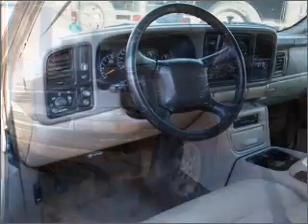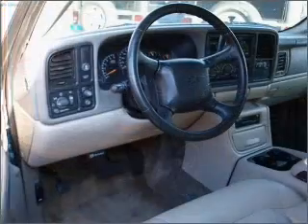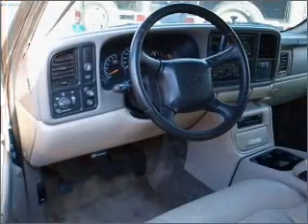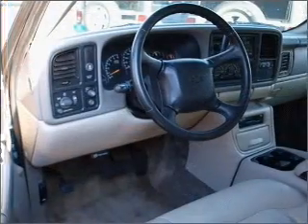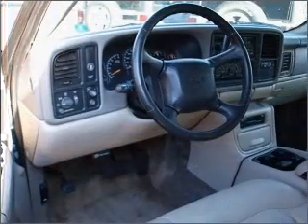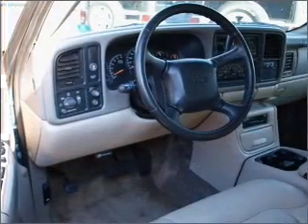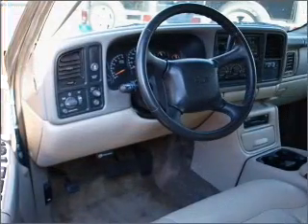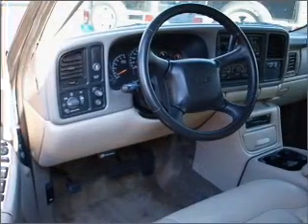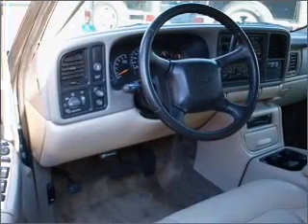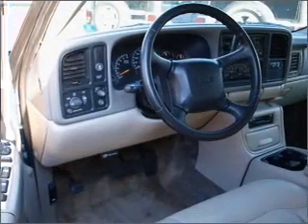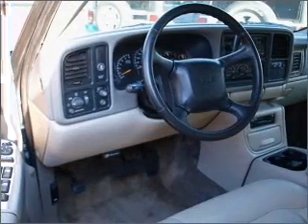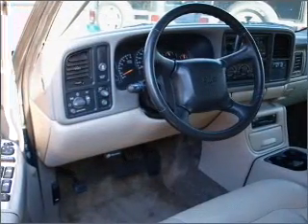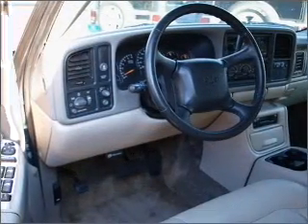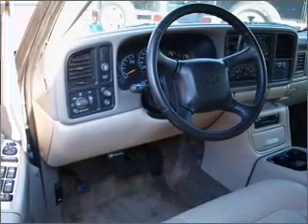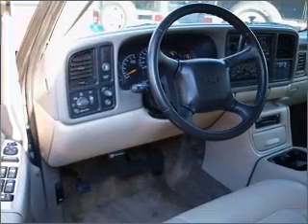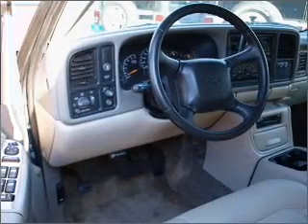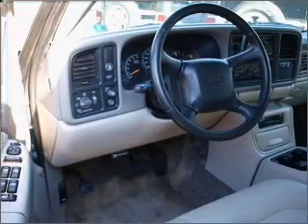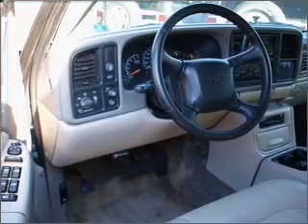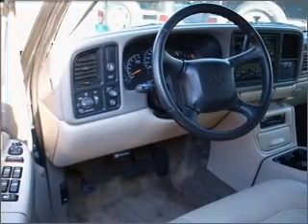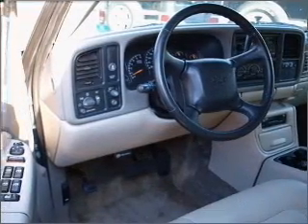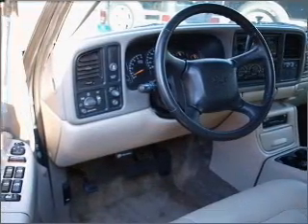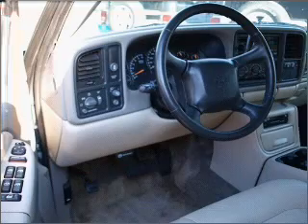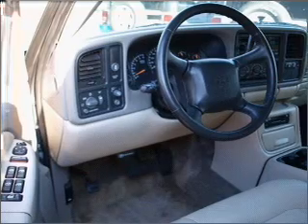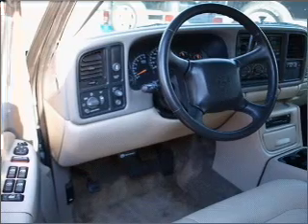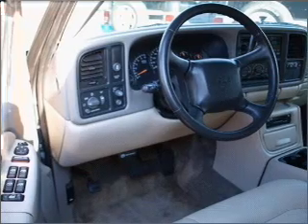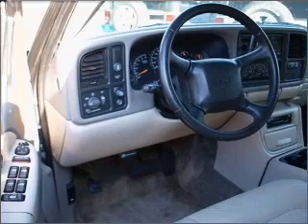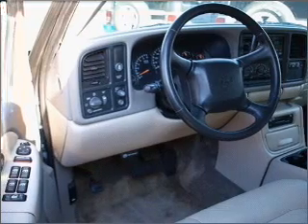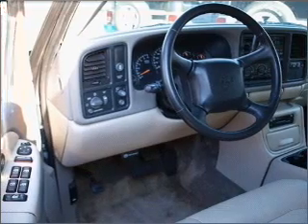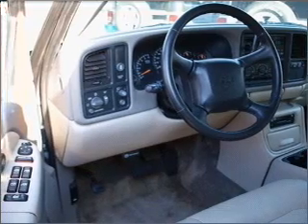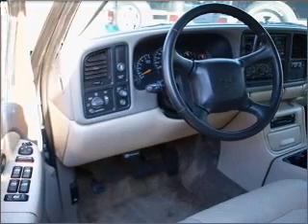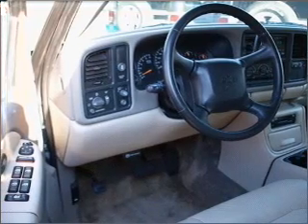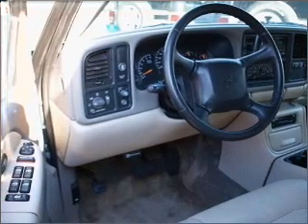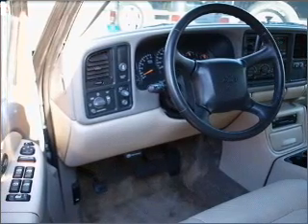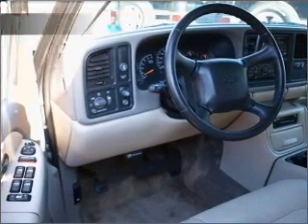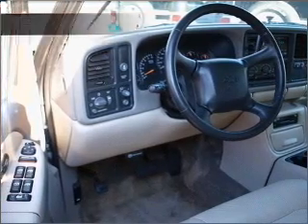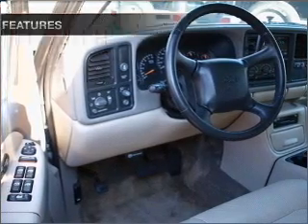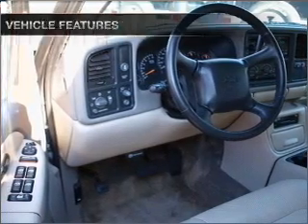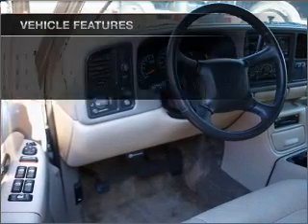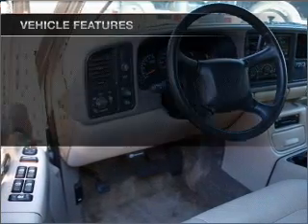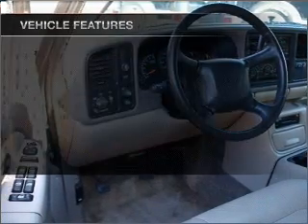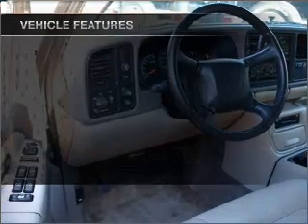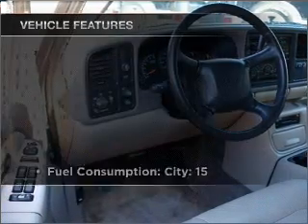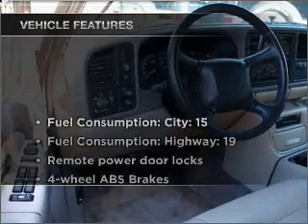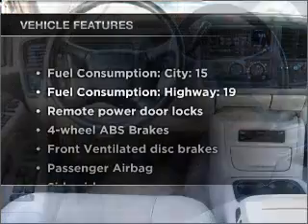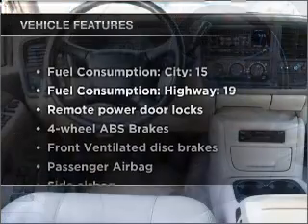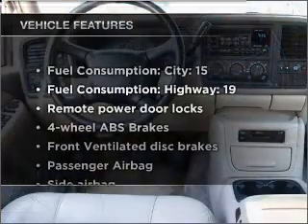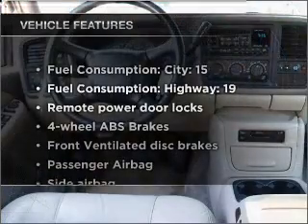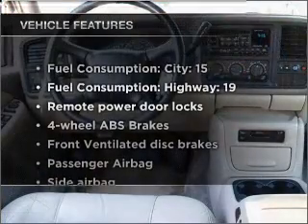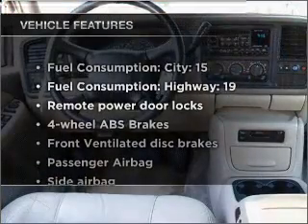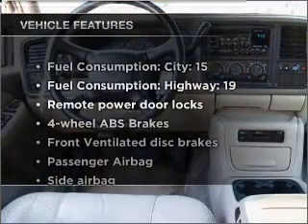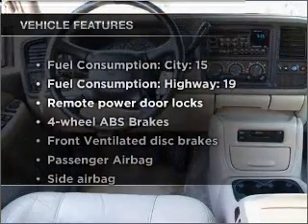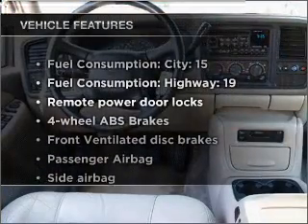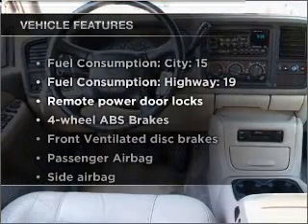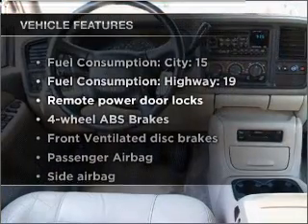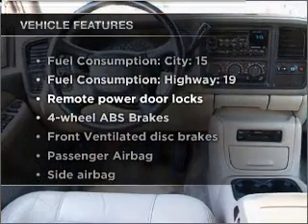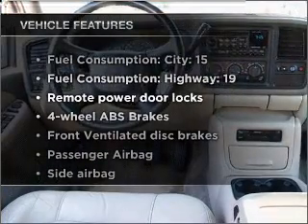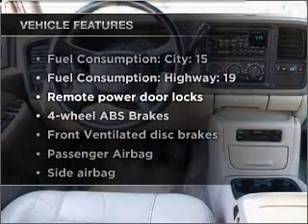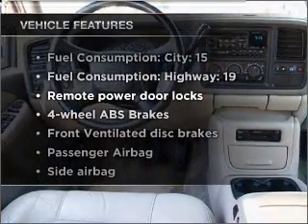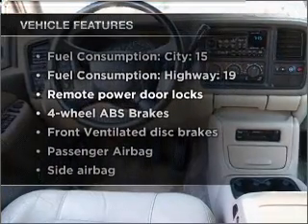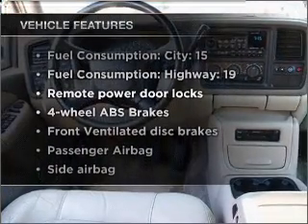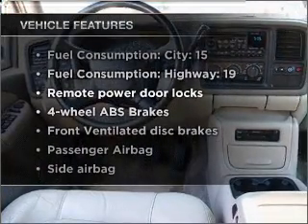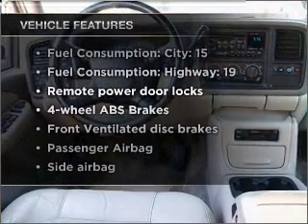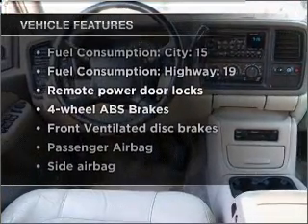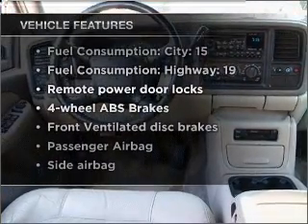Air and reliability are a great combination. This vehicle has both. Plus, enjoy these notable features that are included in this vehicle.